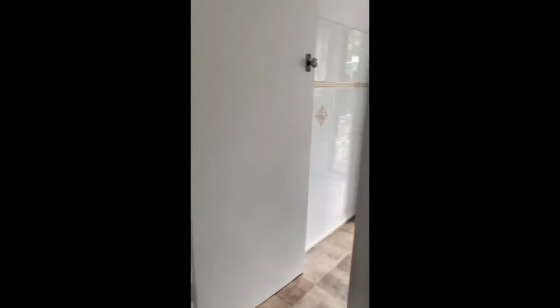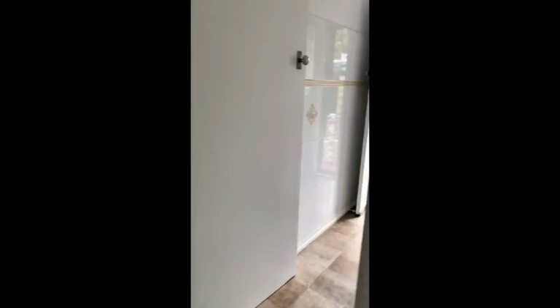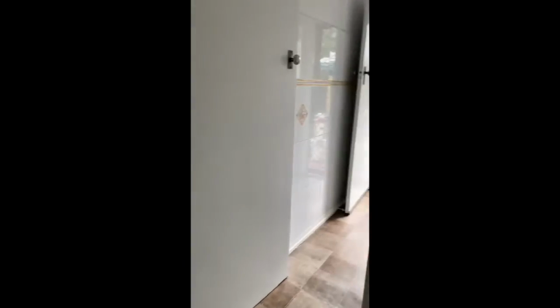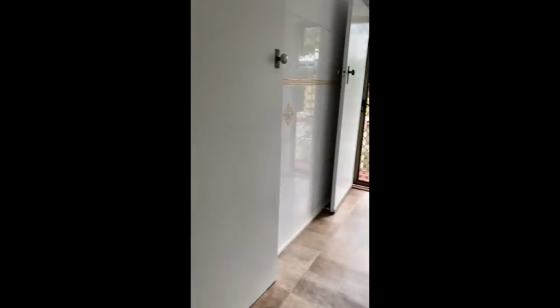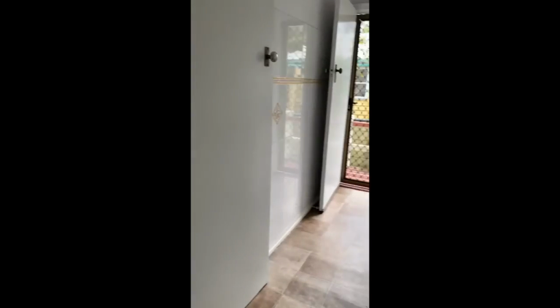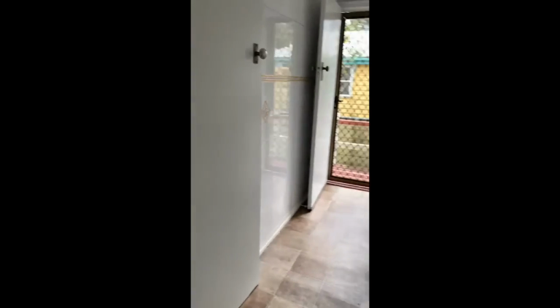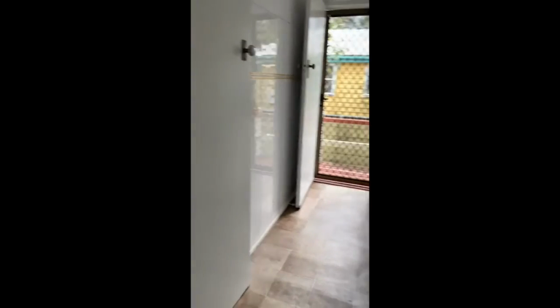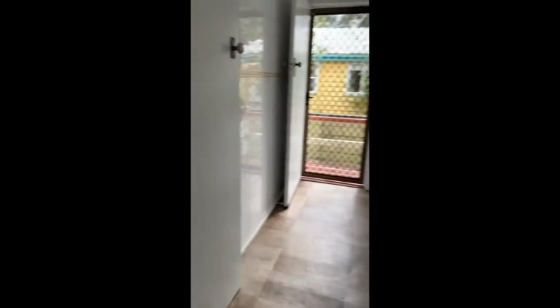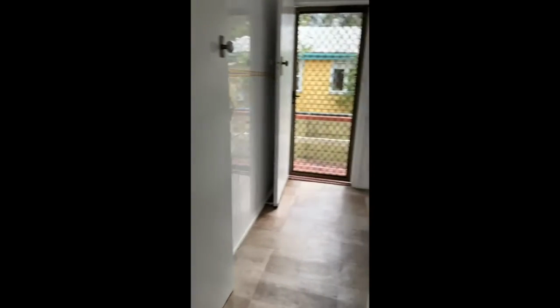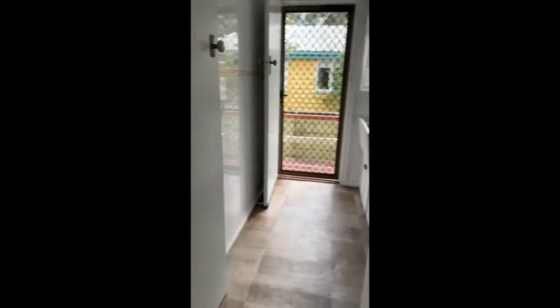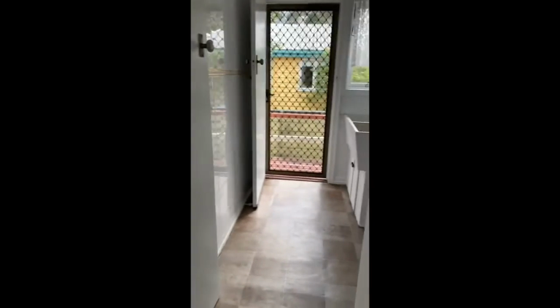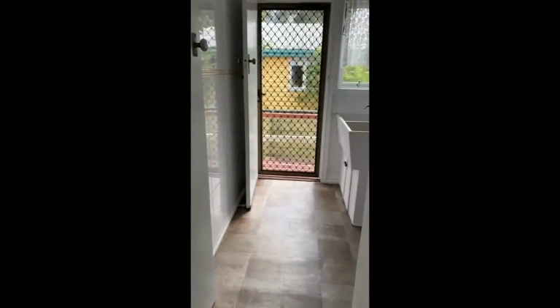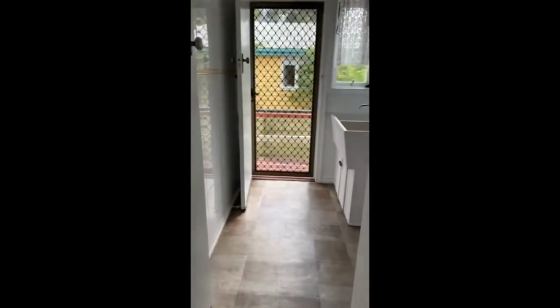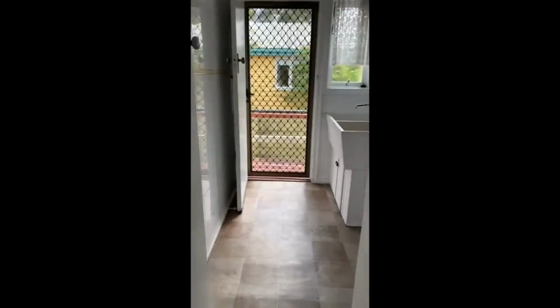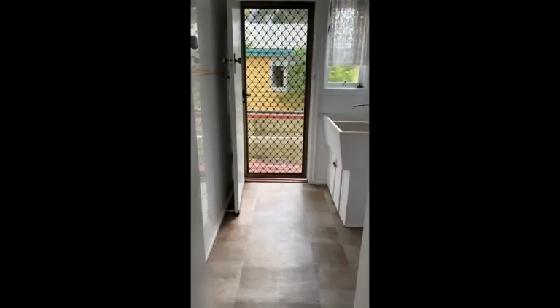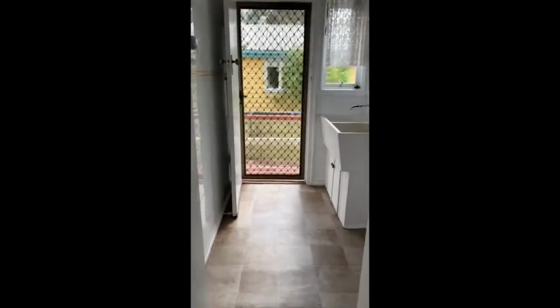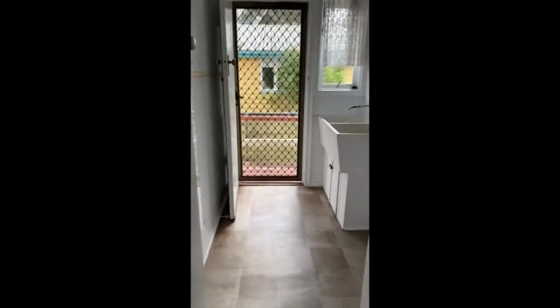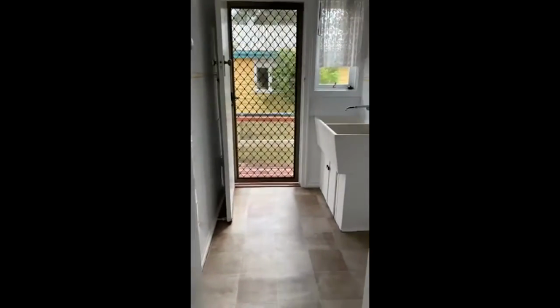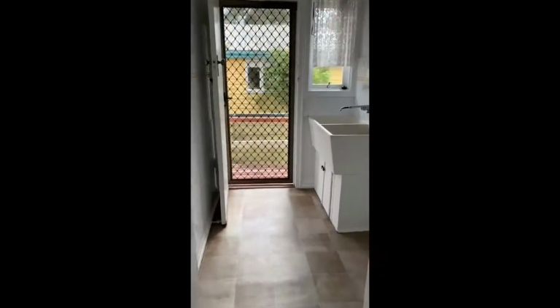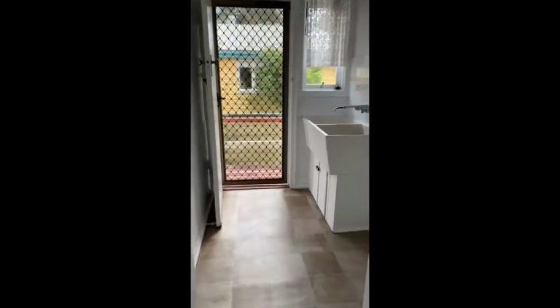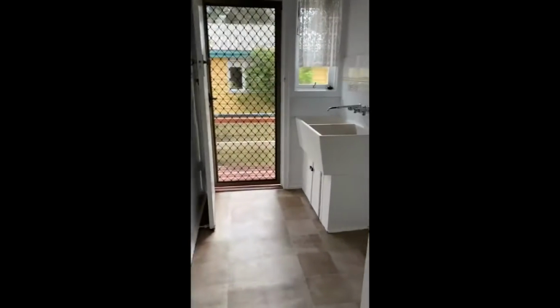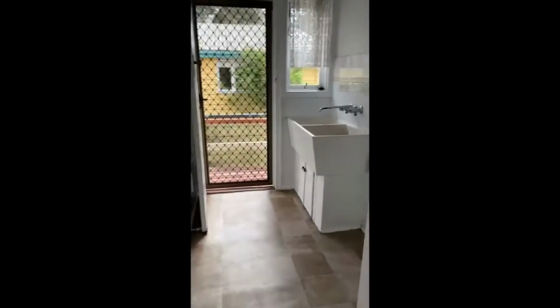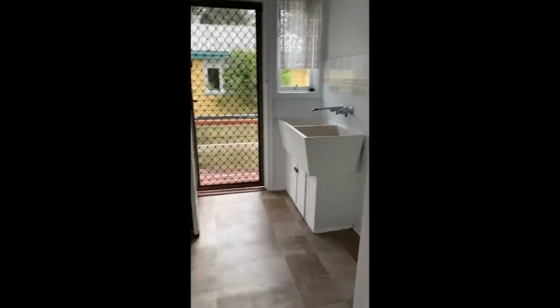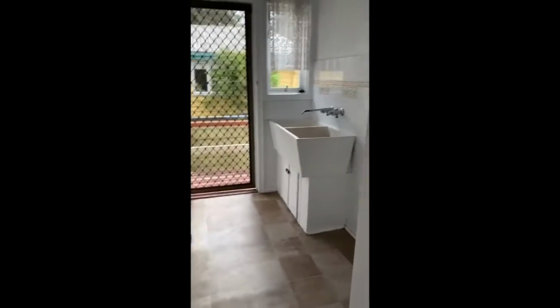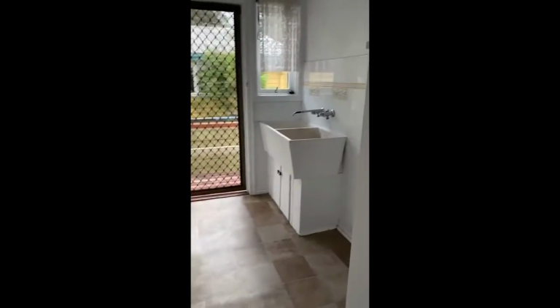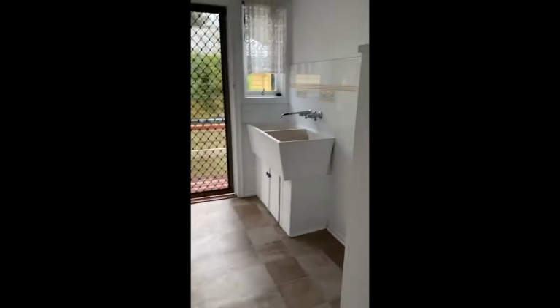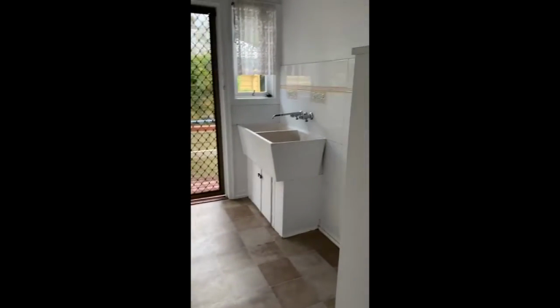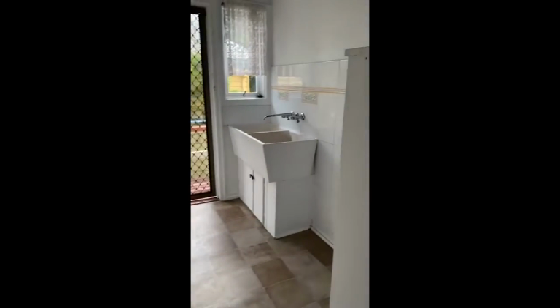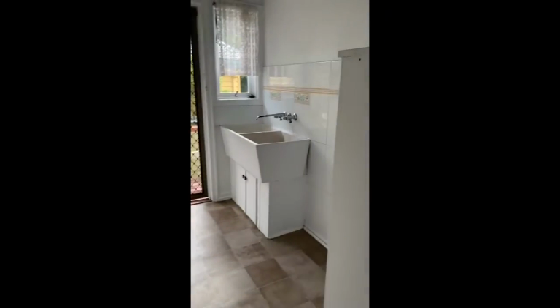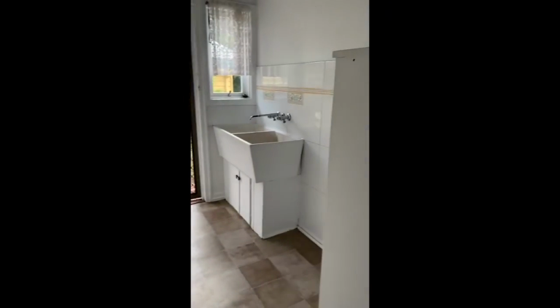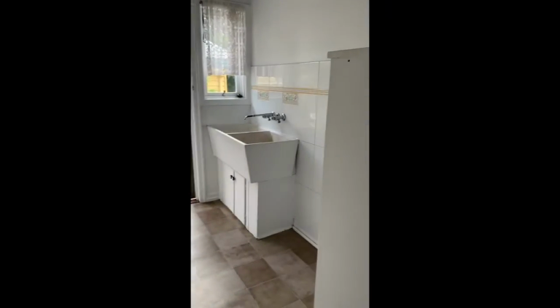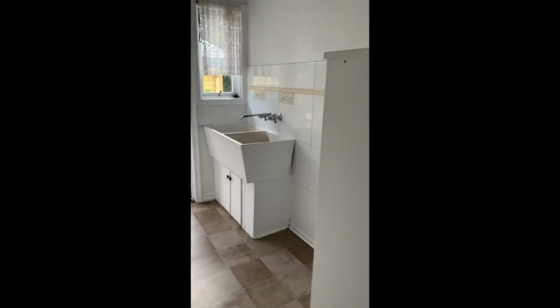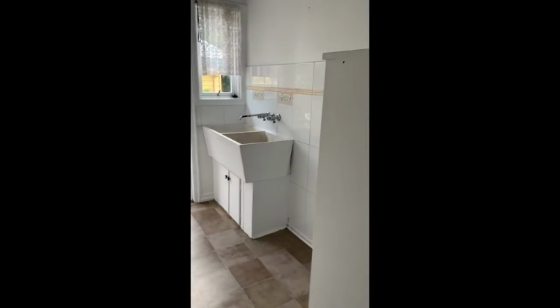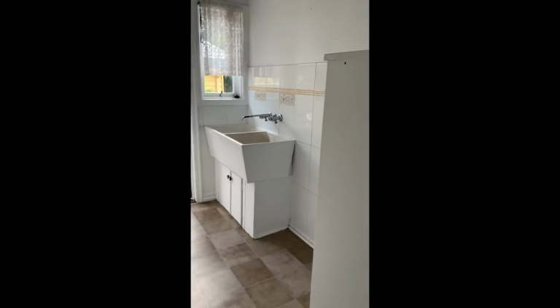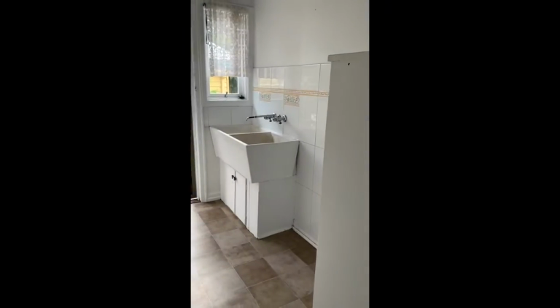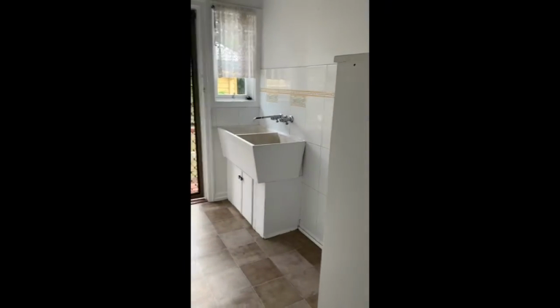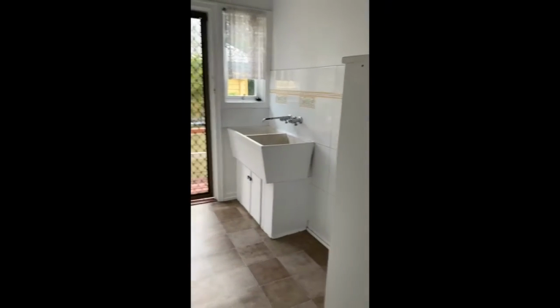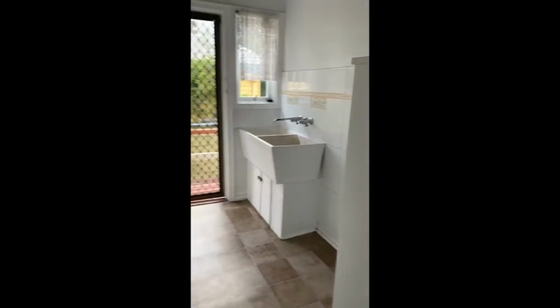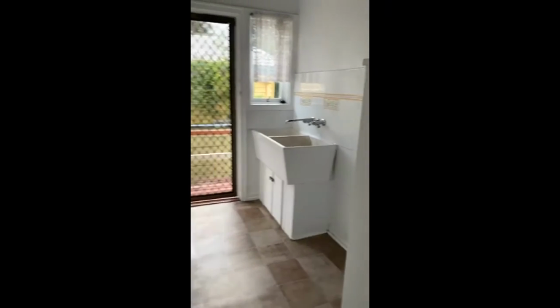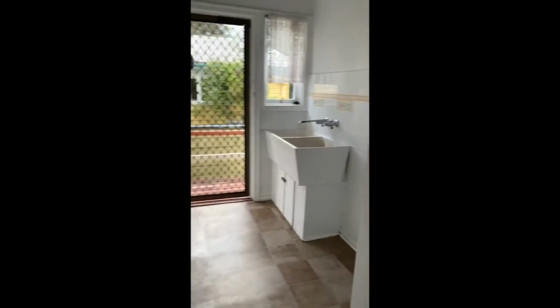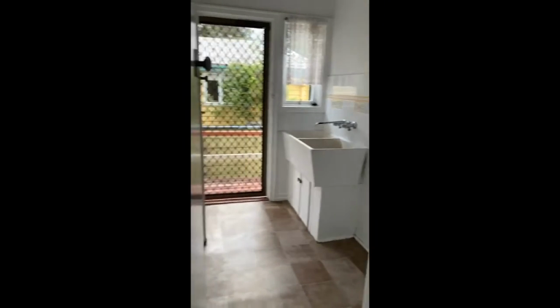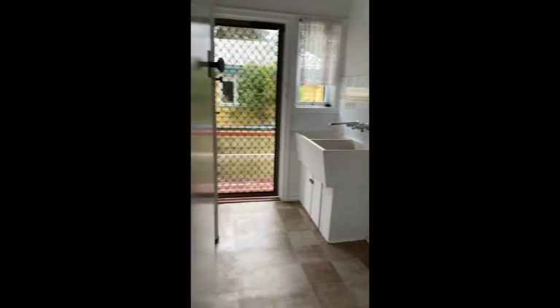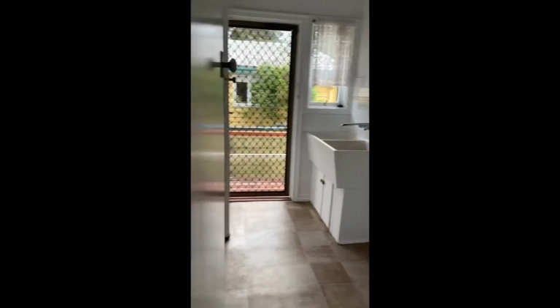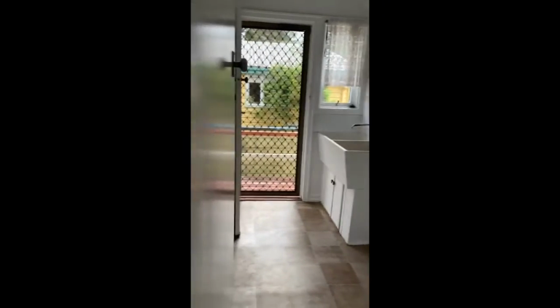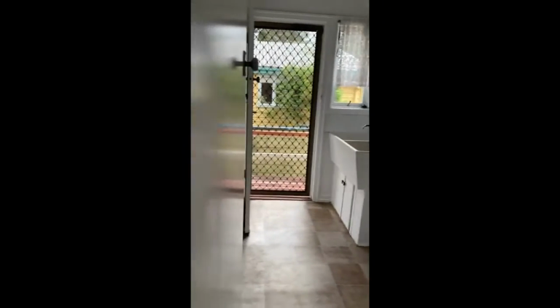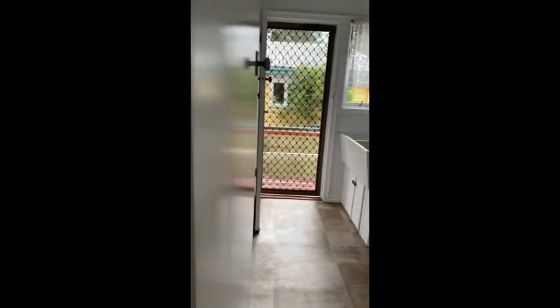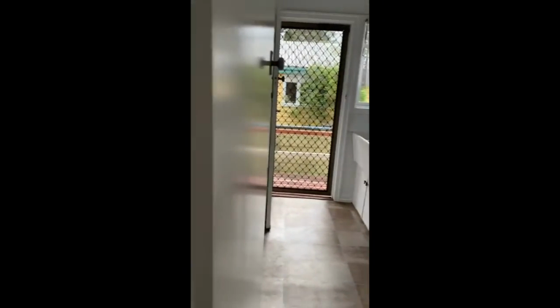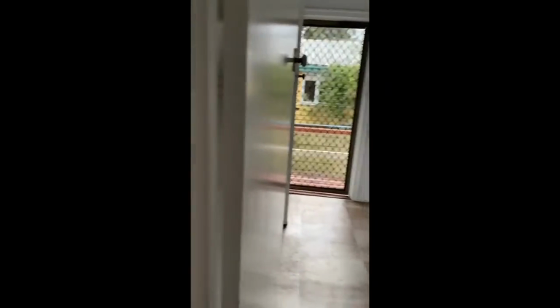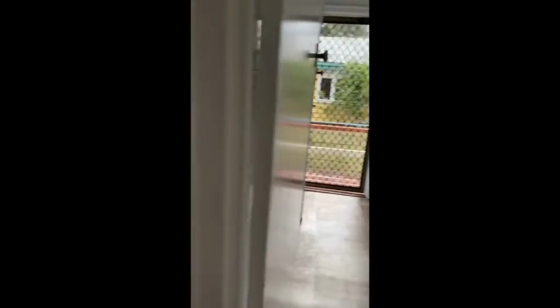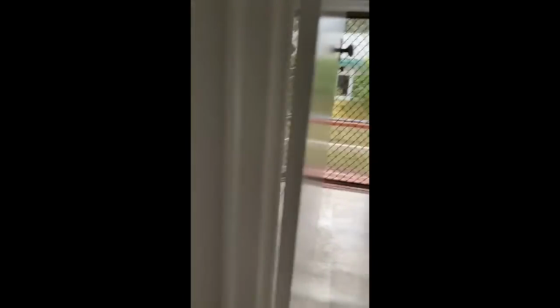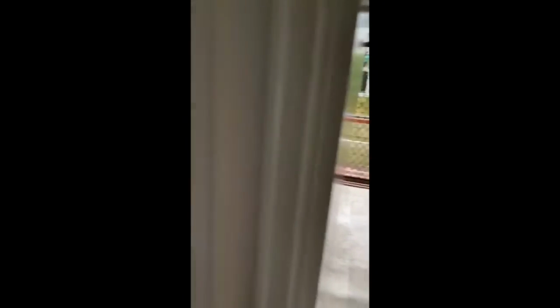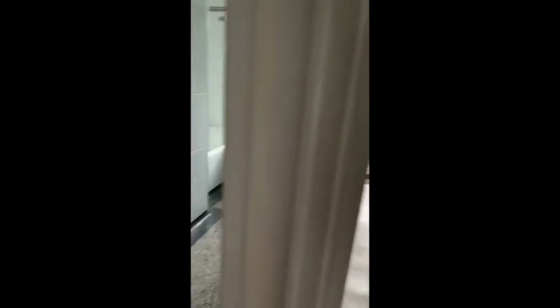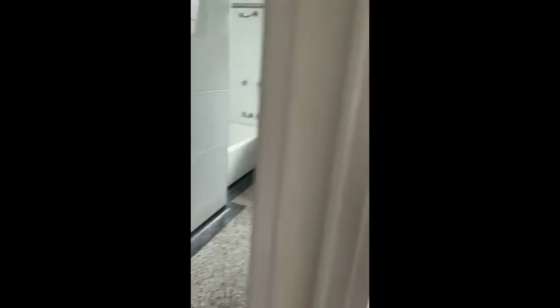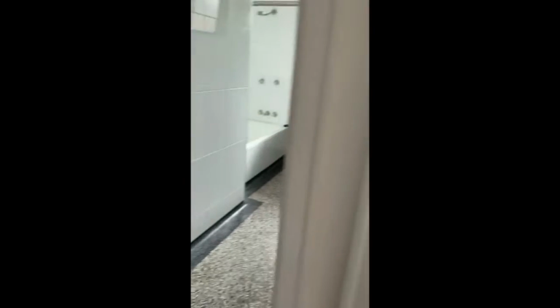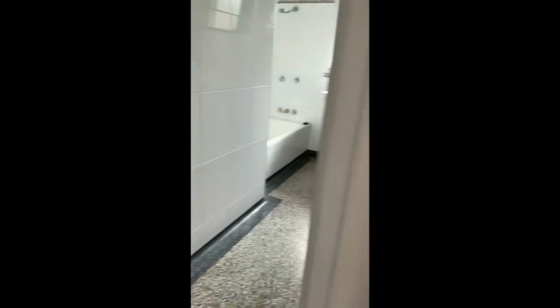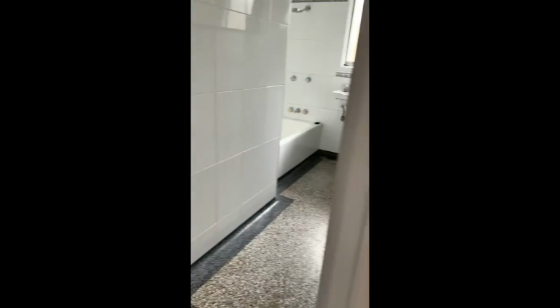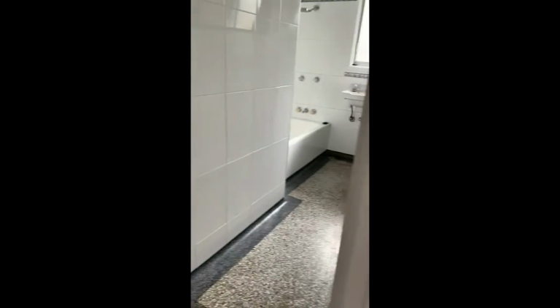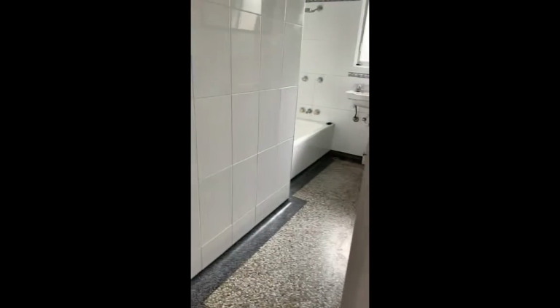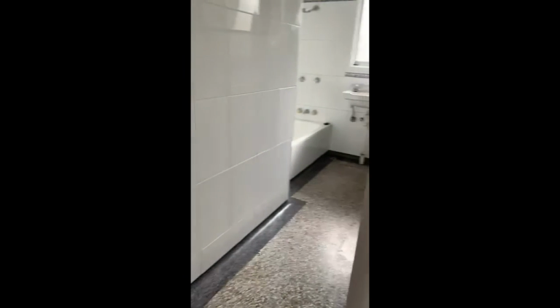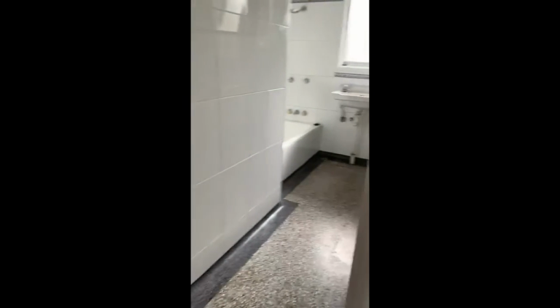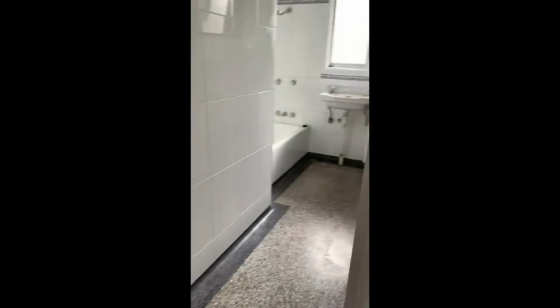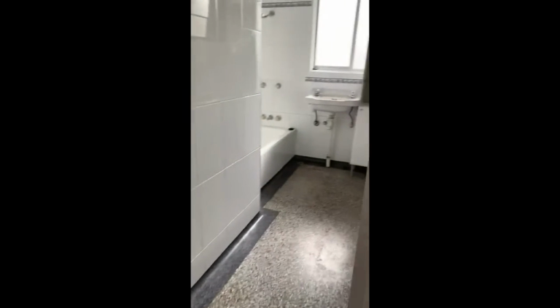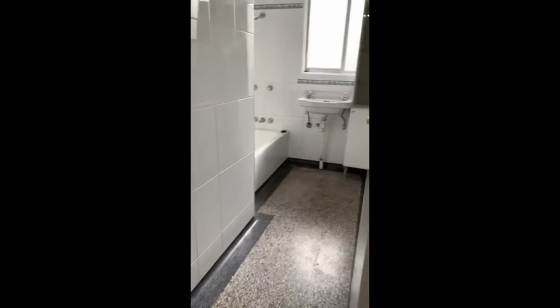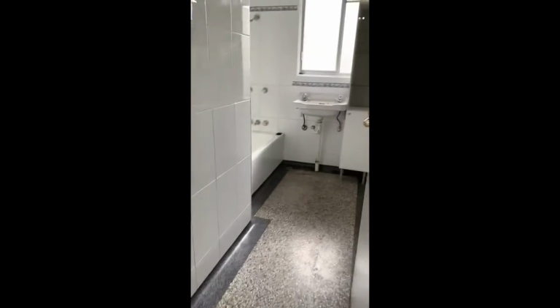Next to that we have the laundry. There's plenty of space in here for a washing machine, and you've got access to outside as well.